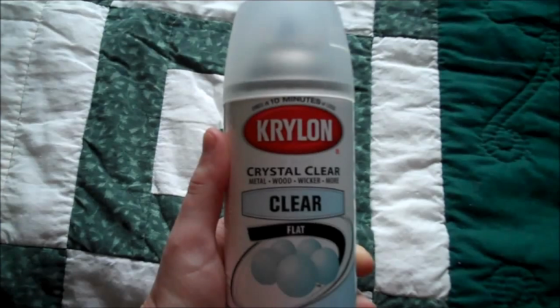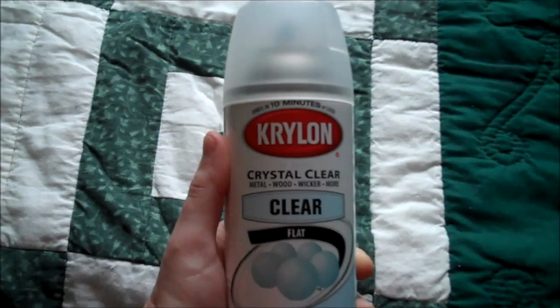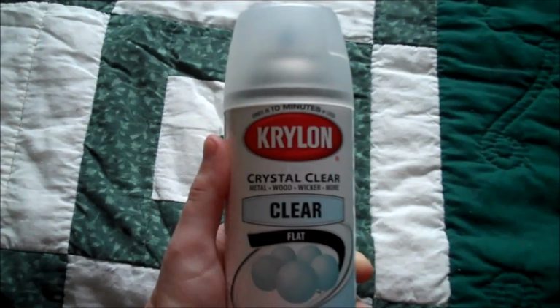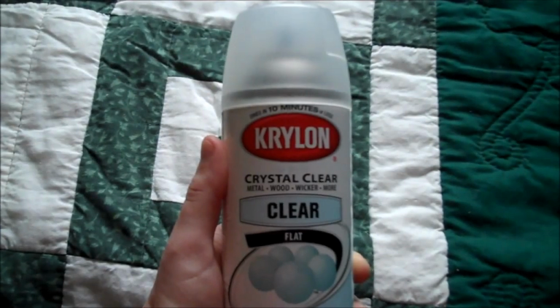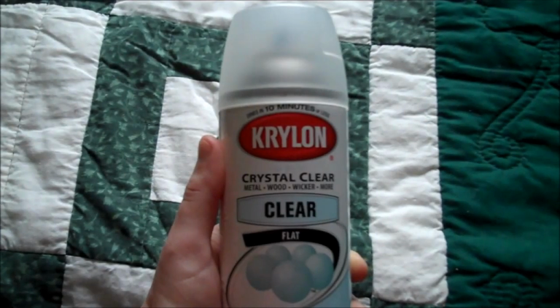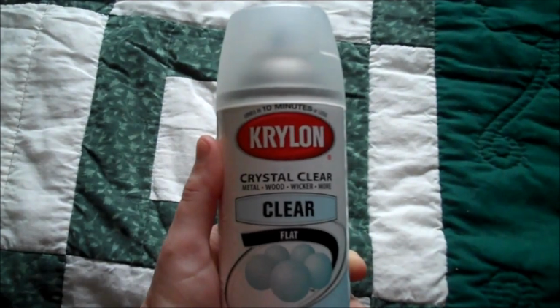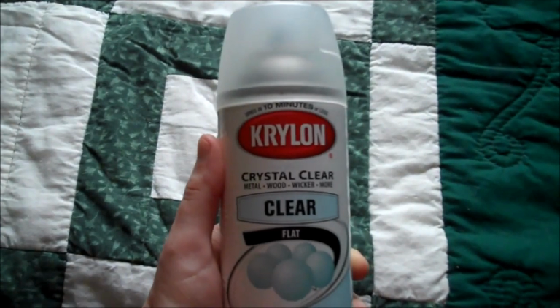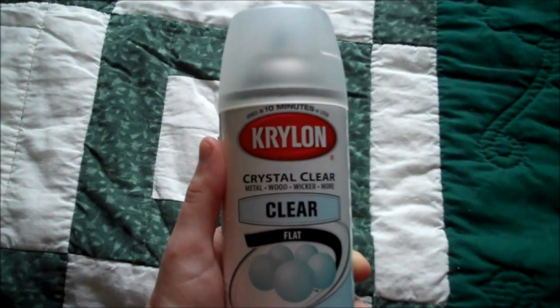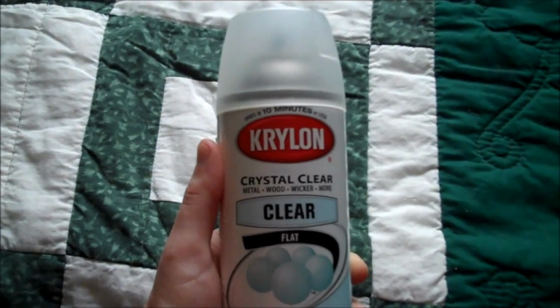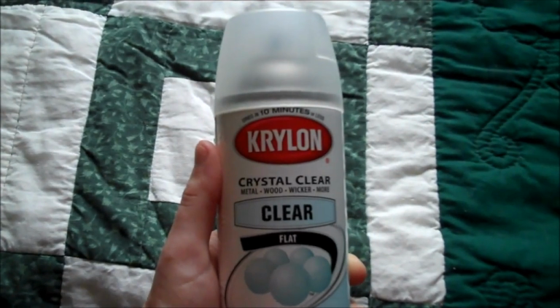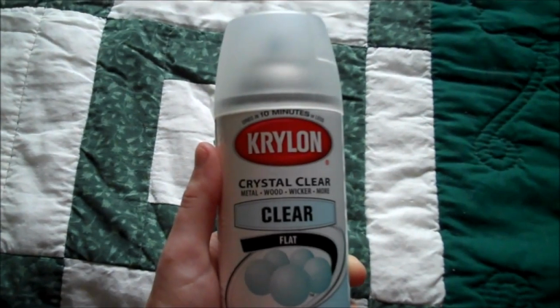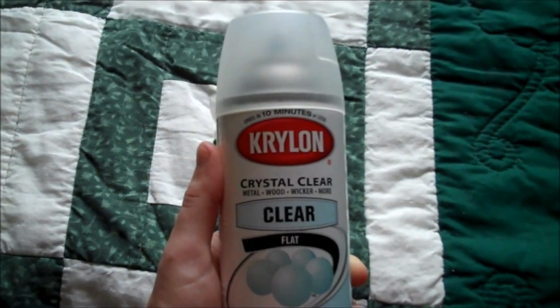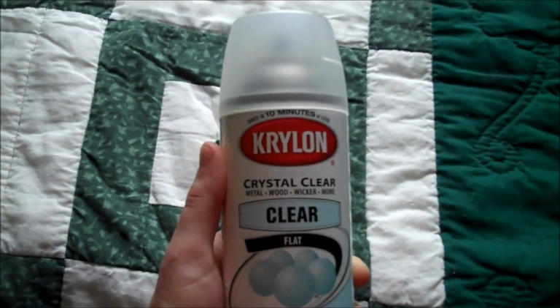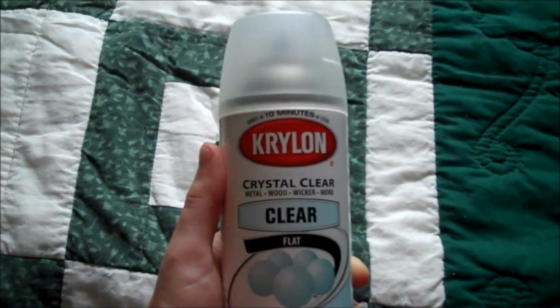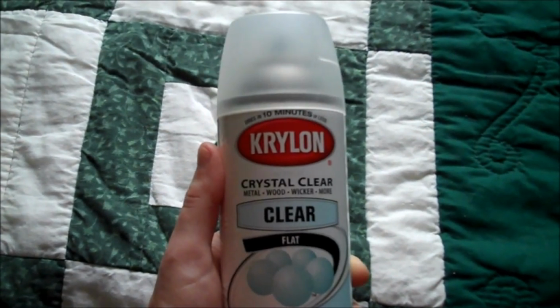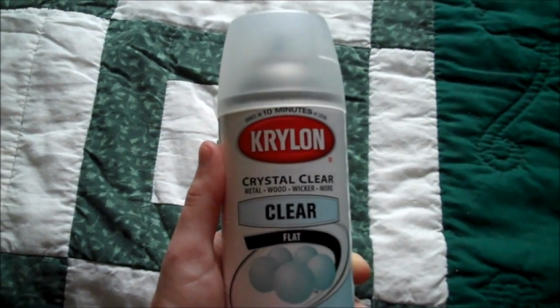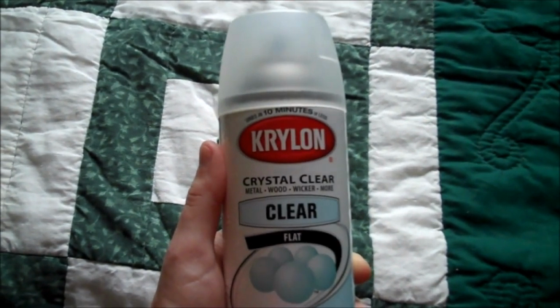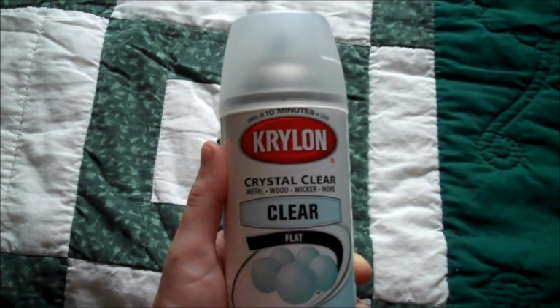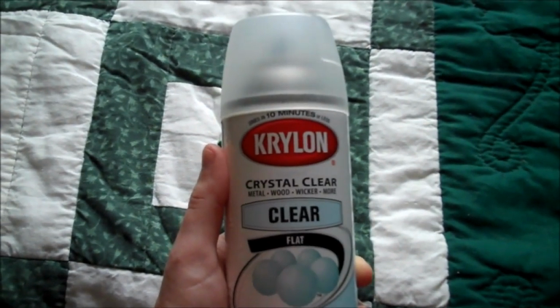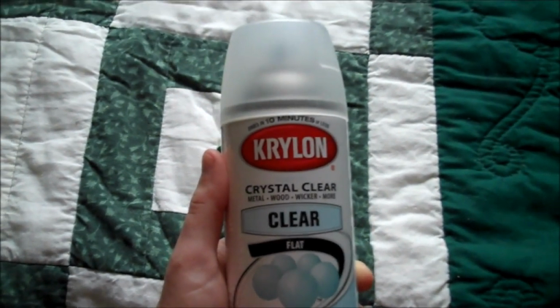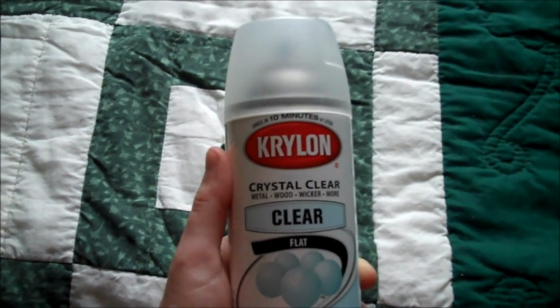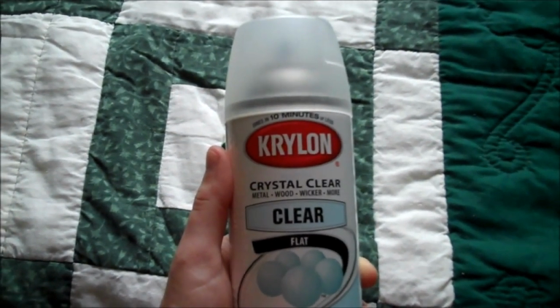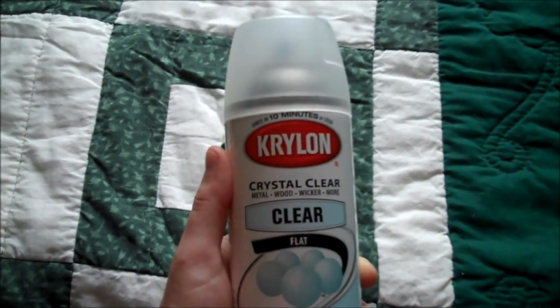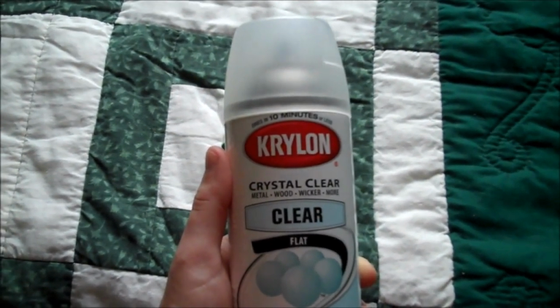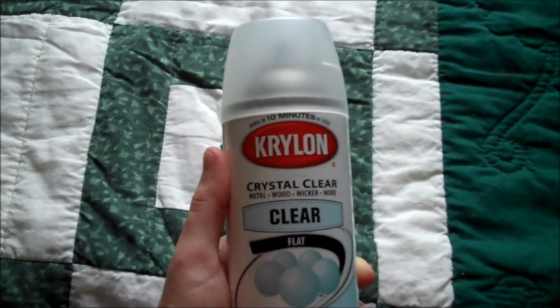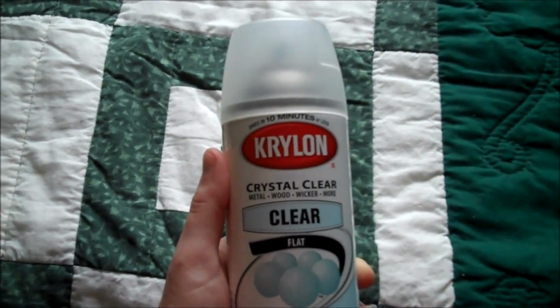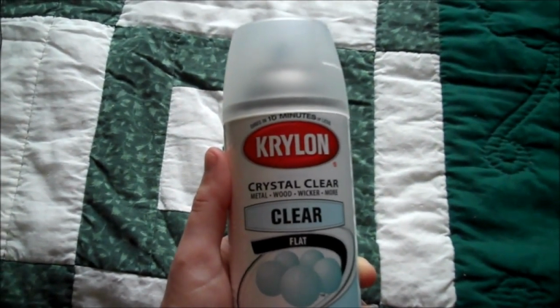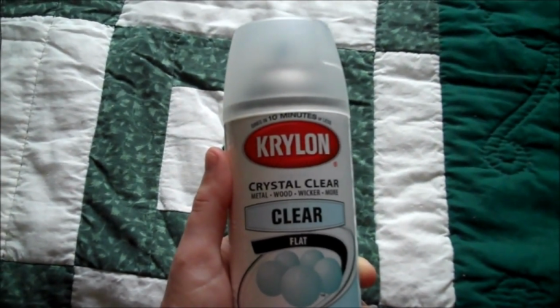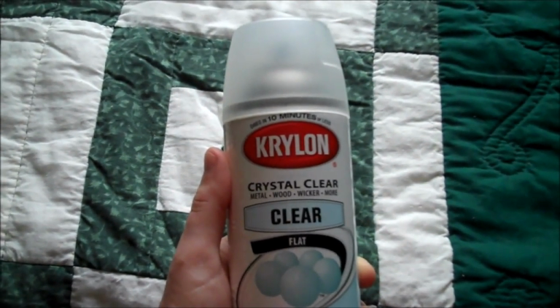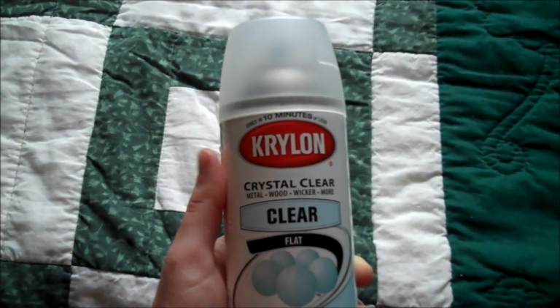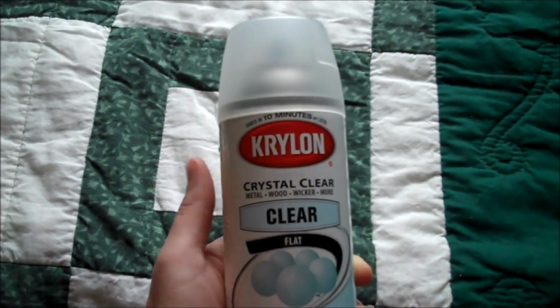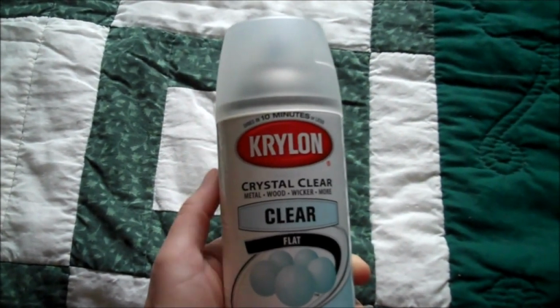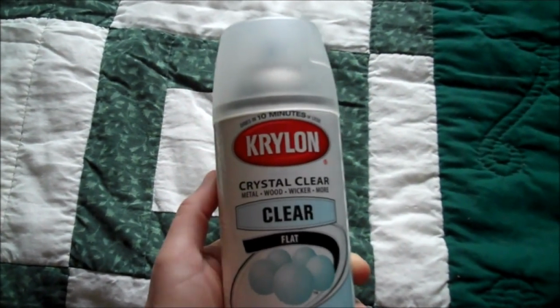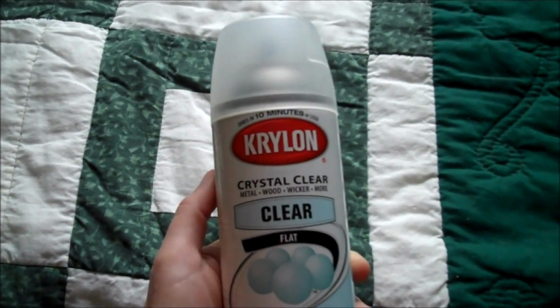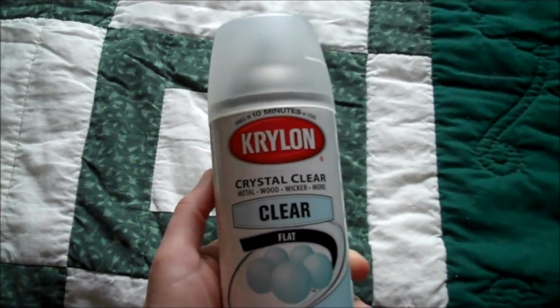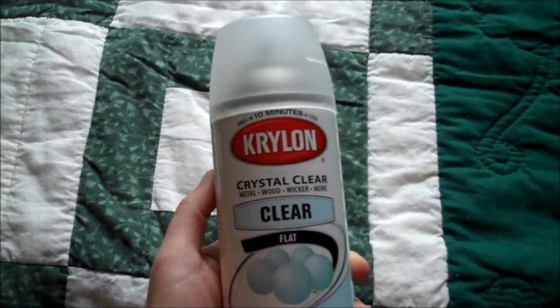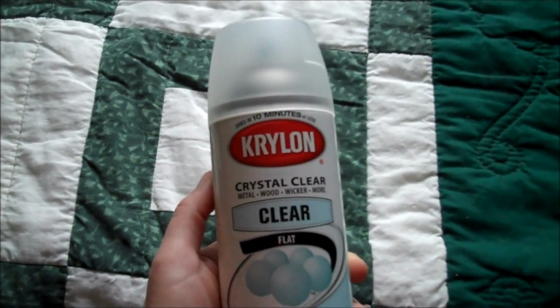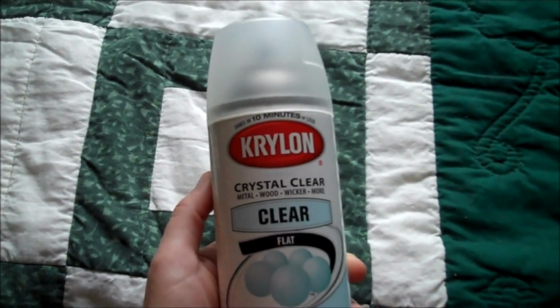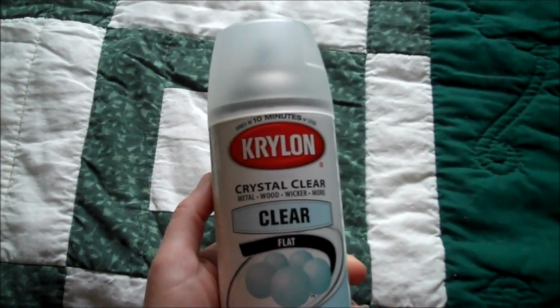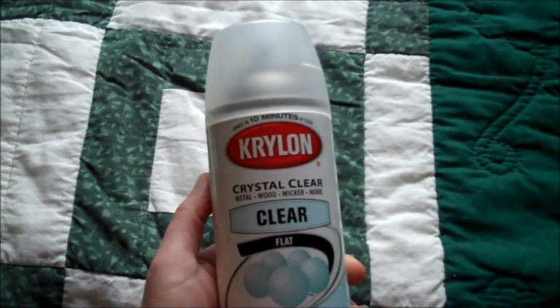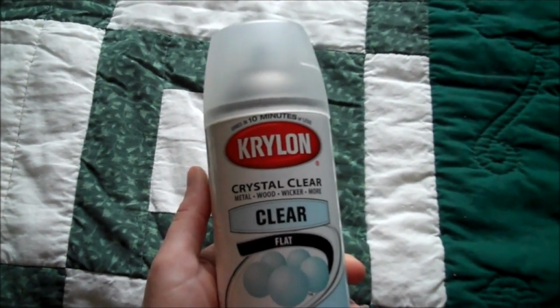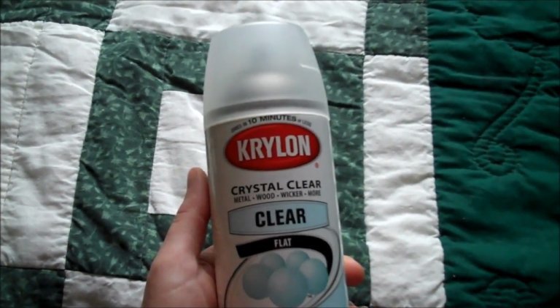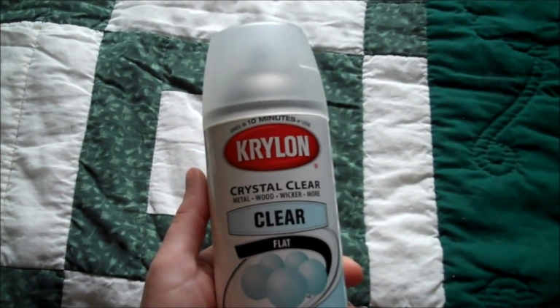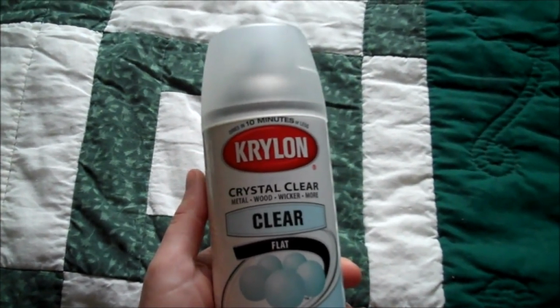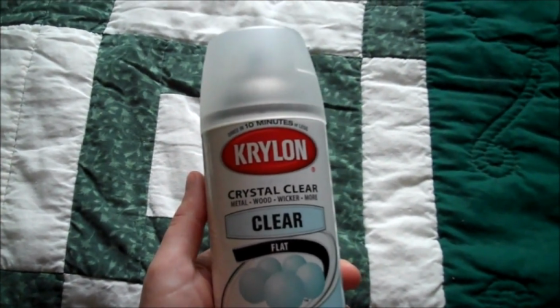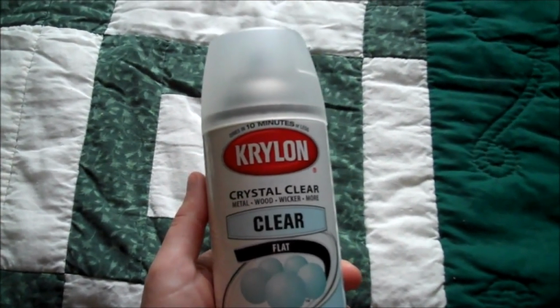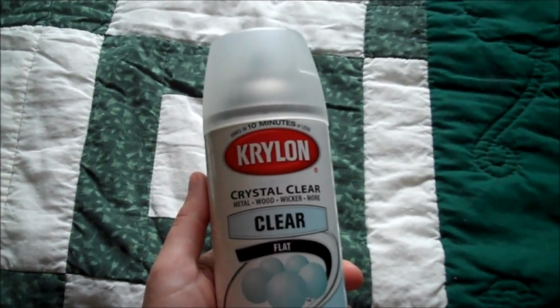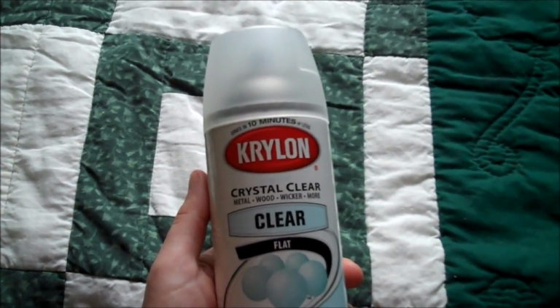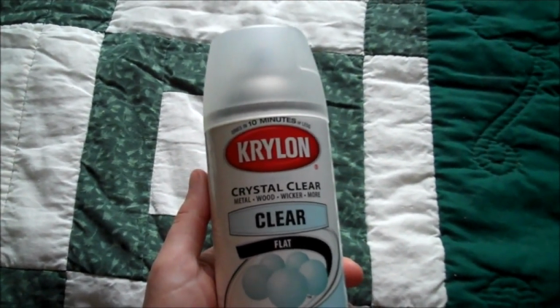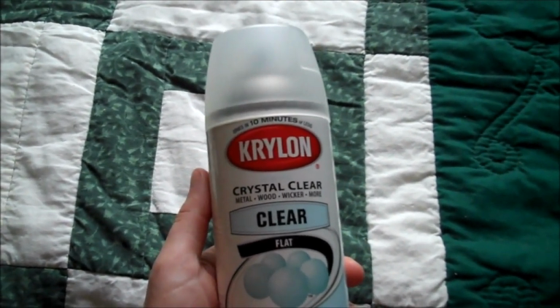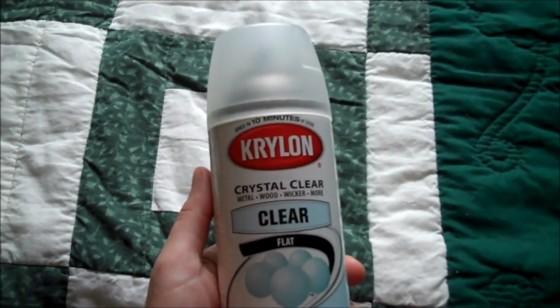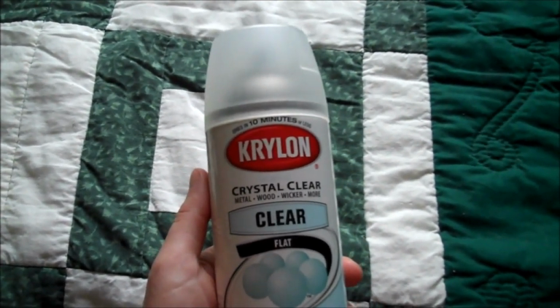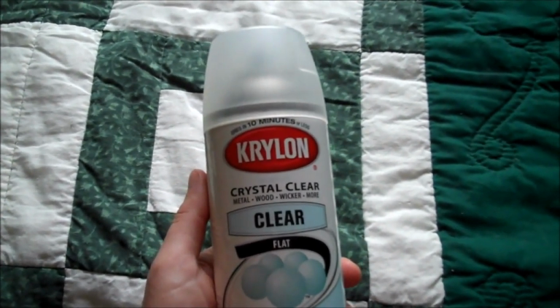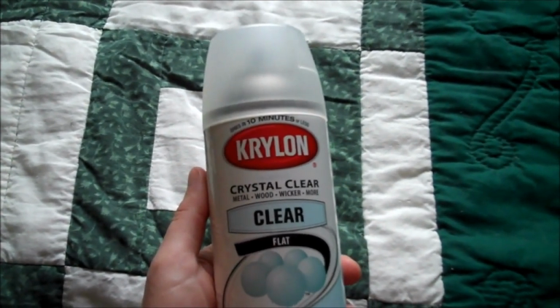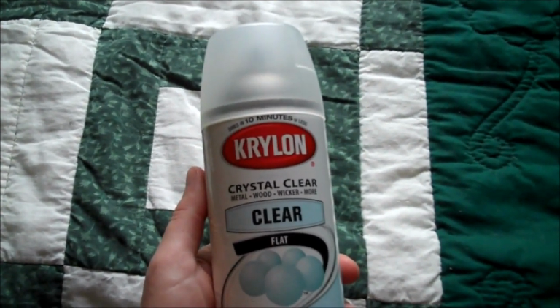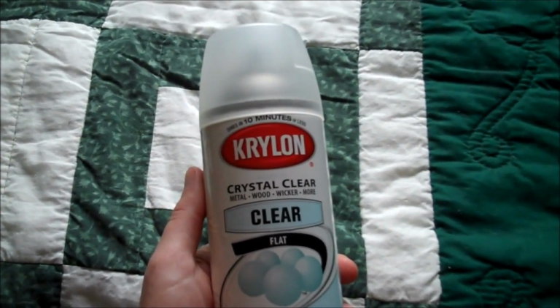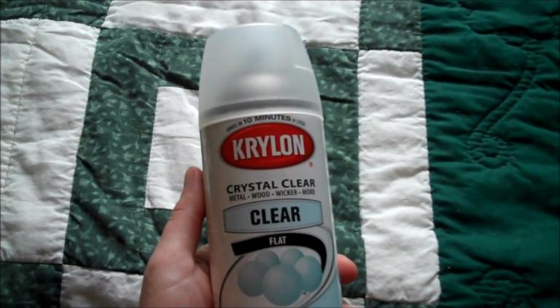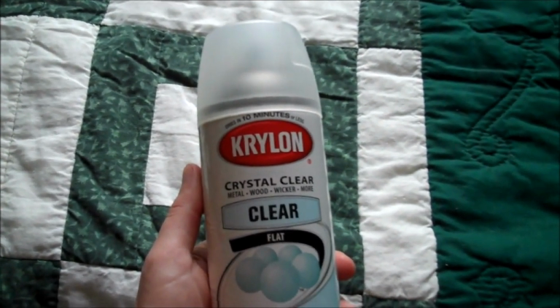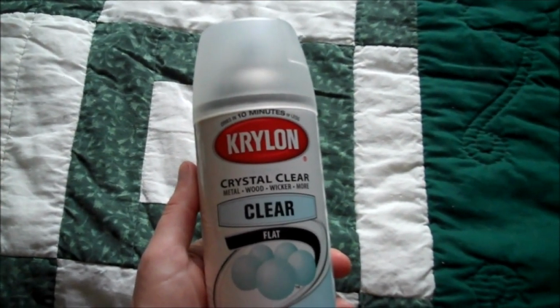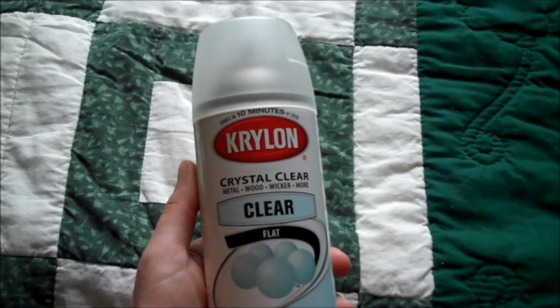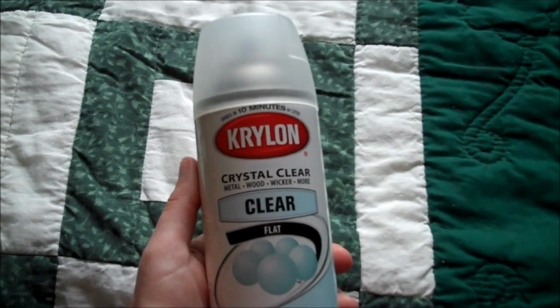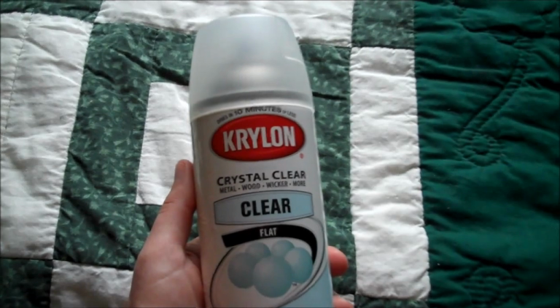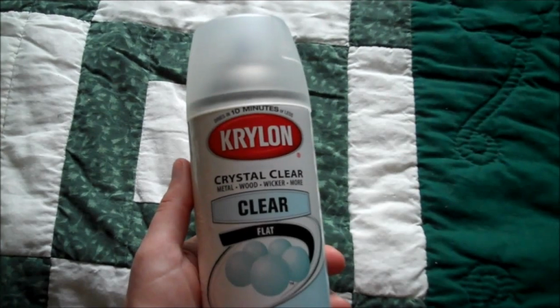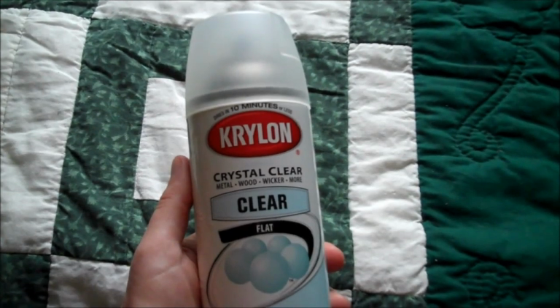Once you've got your chosen design painted on your gourd, give it a coating of clear varnish. That'll help protect it and shine it up a bit as well.